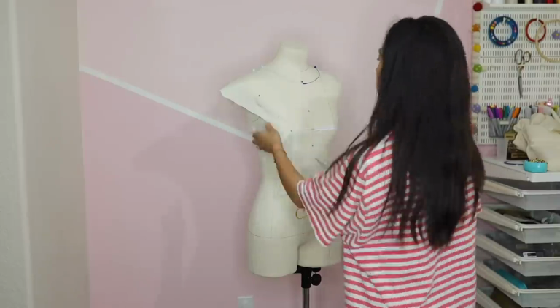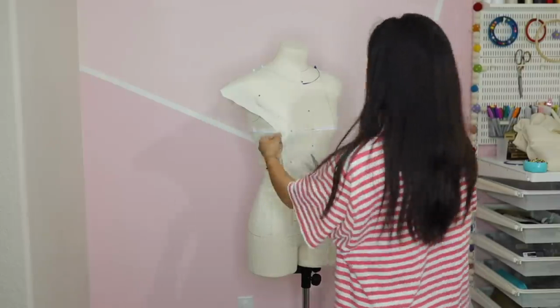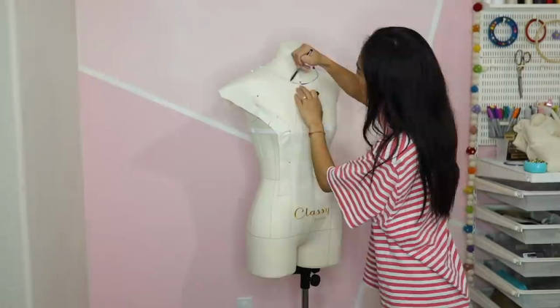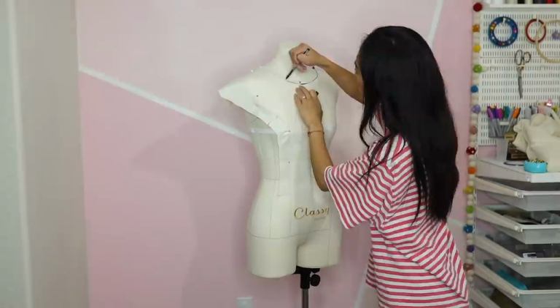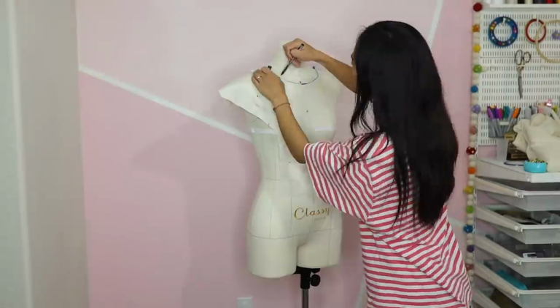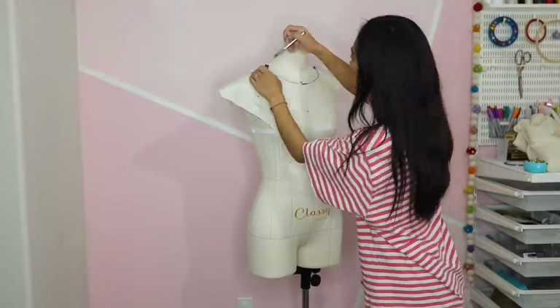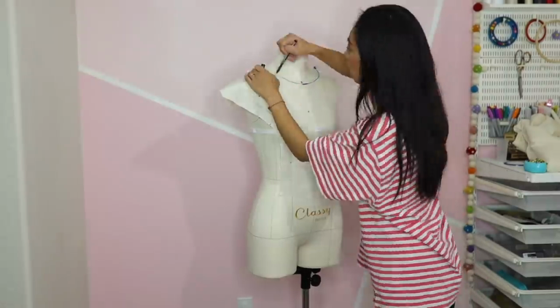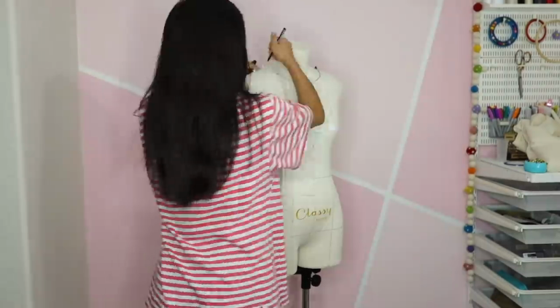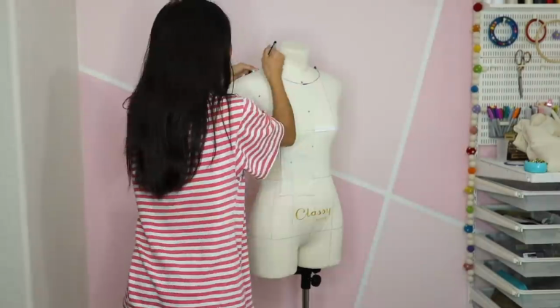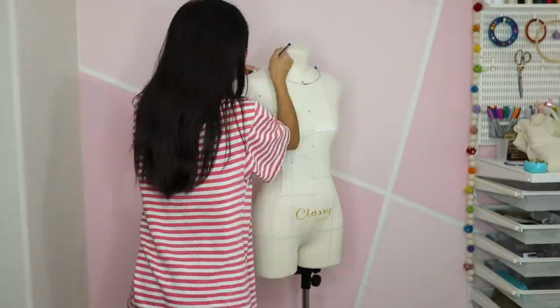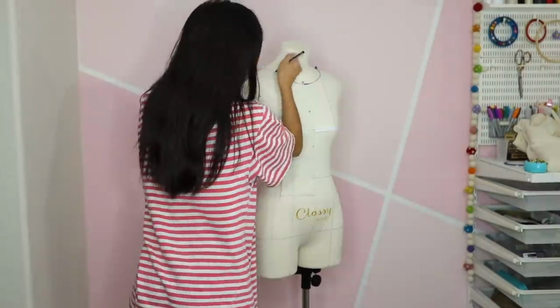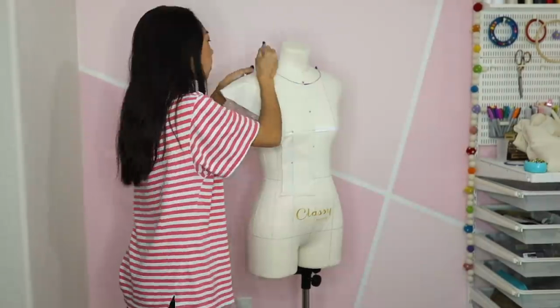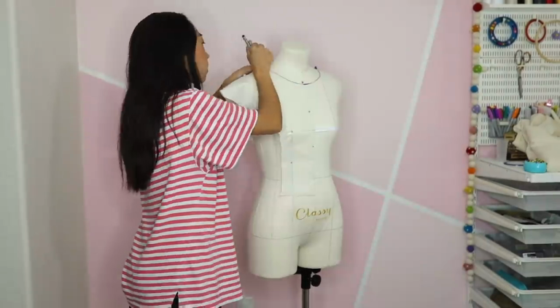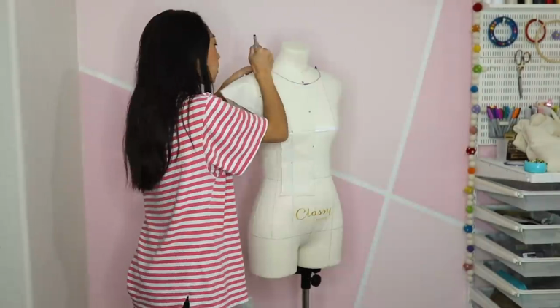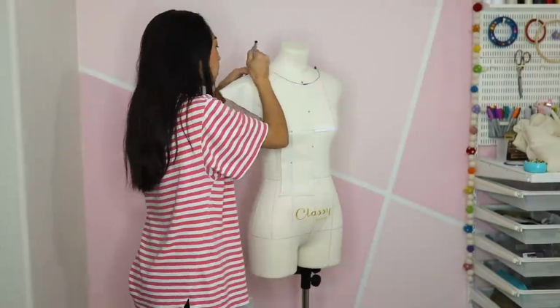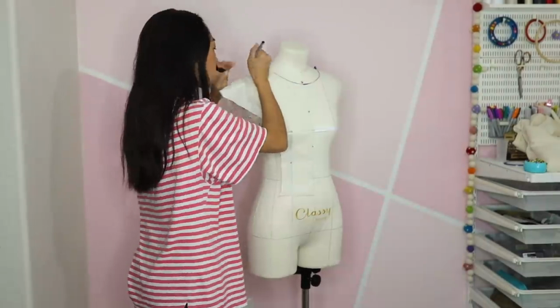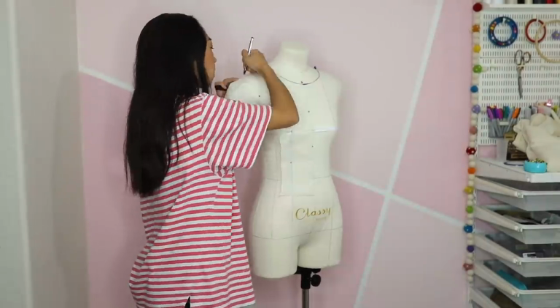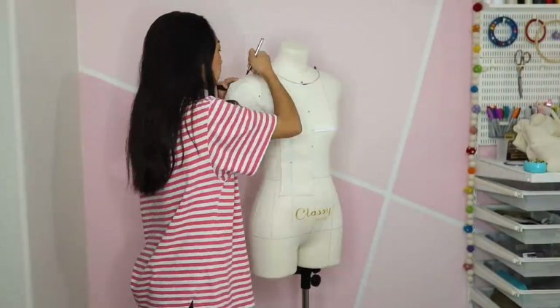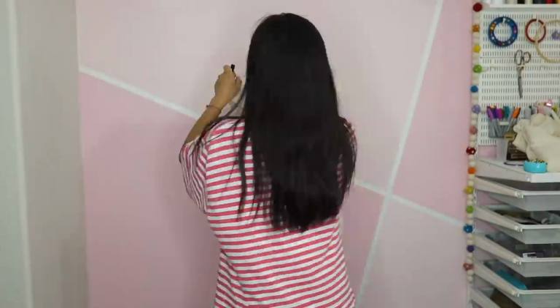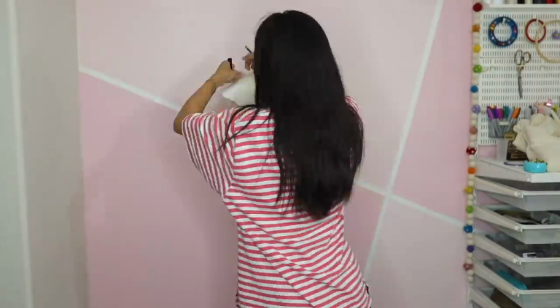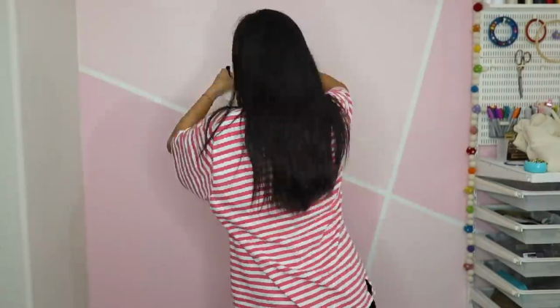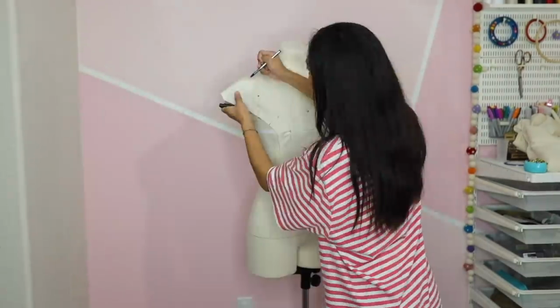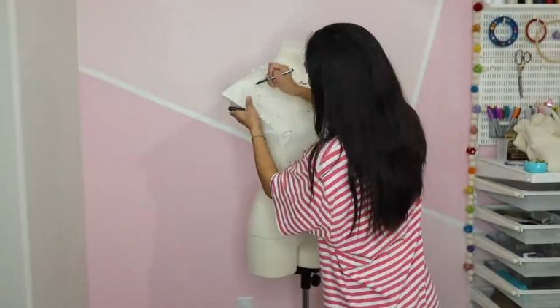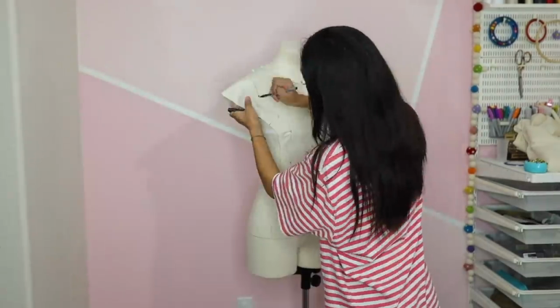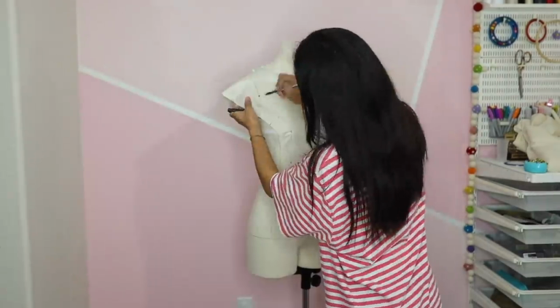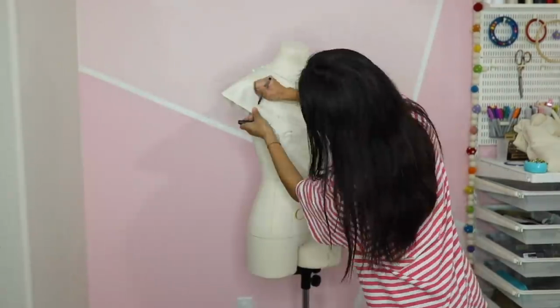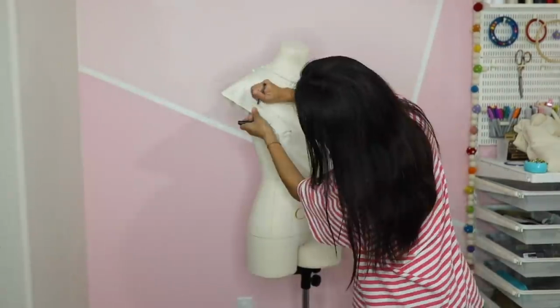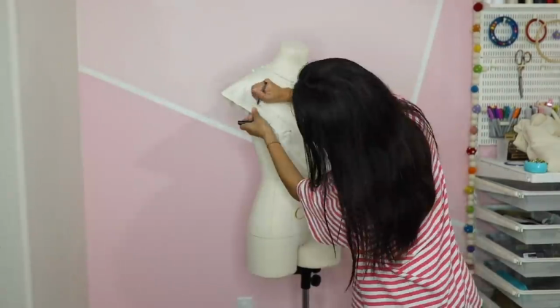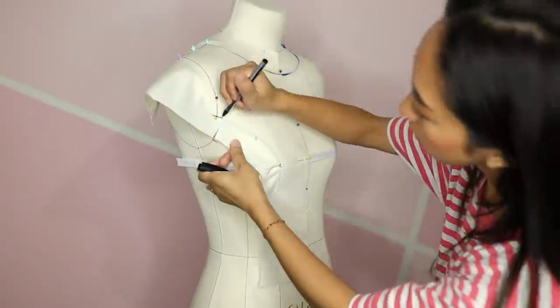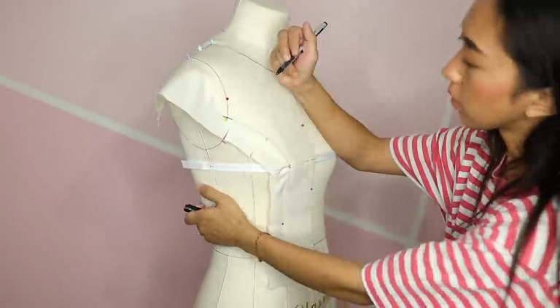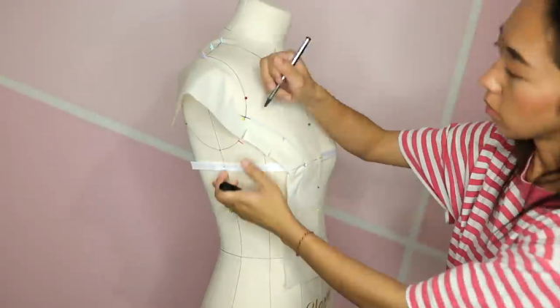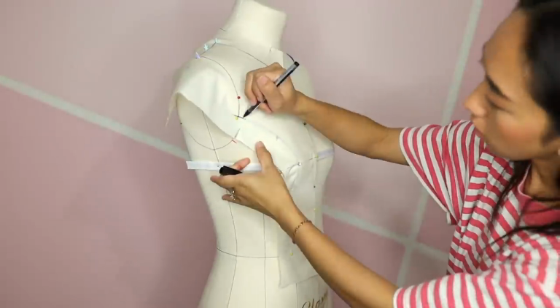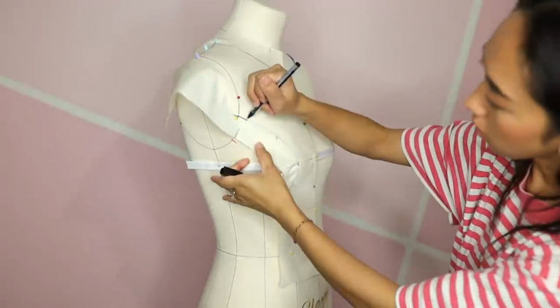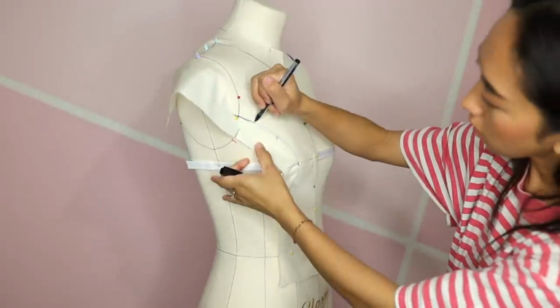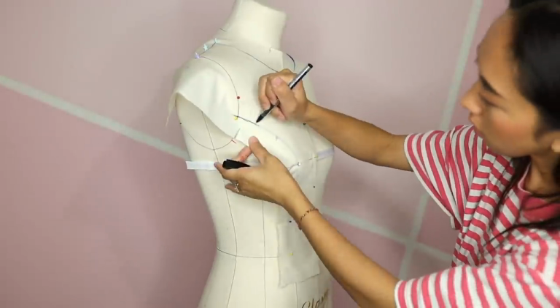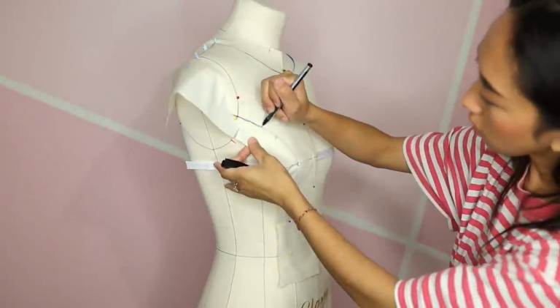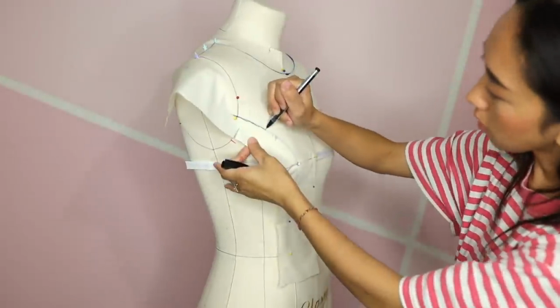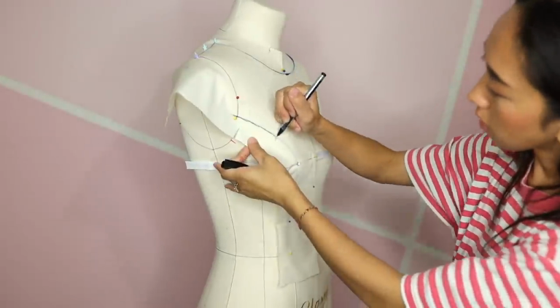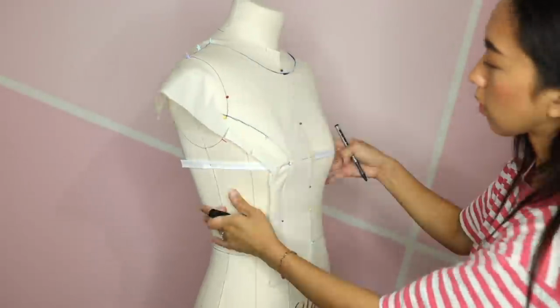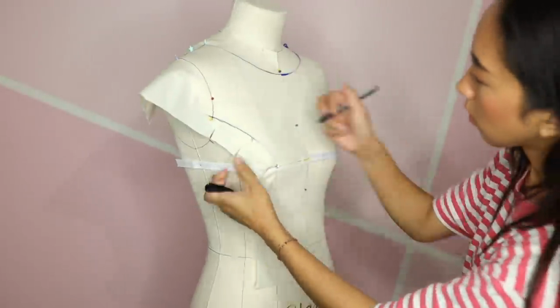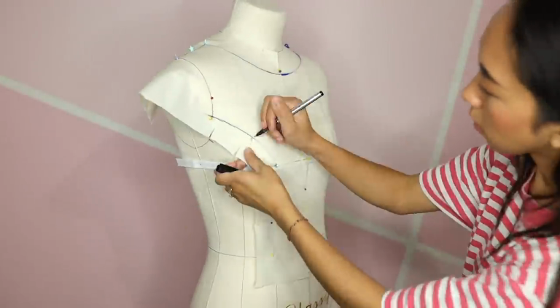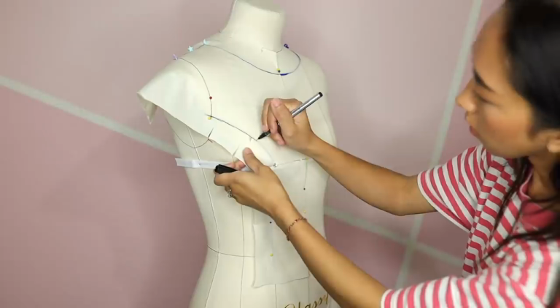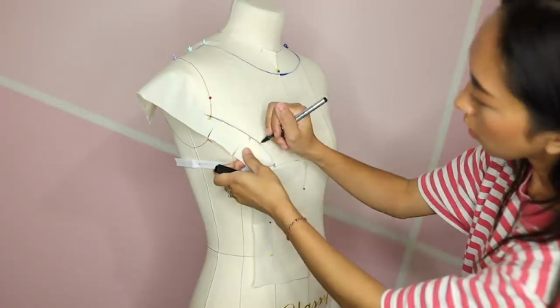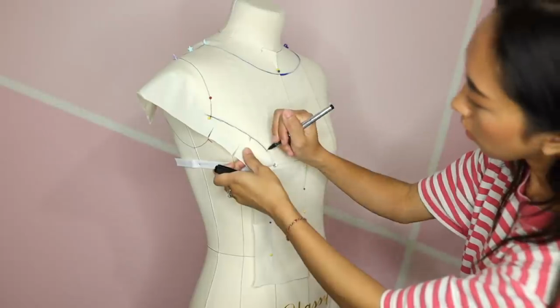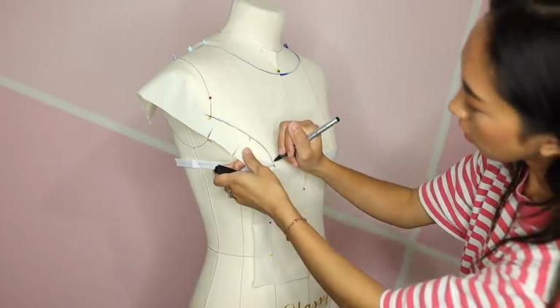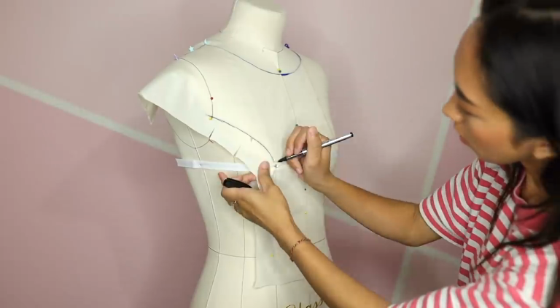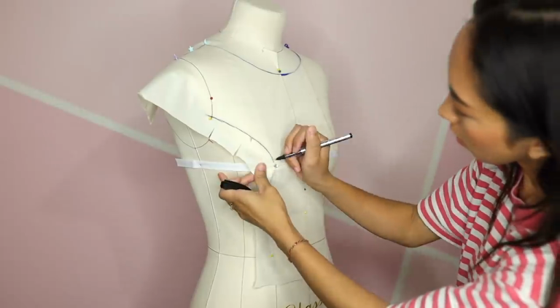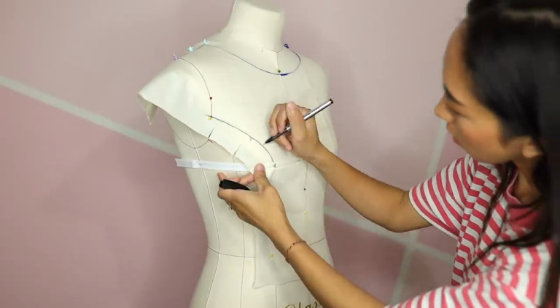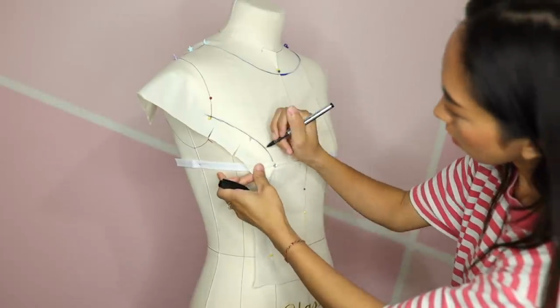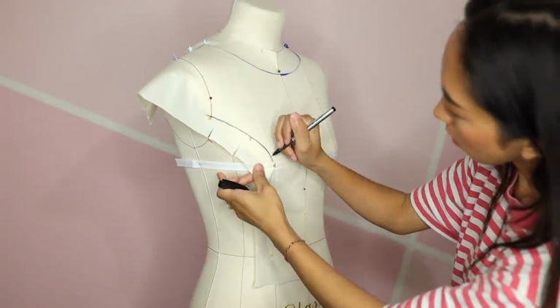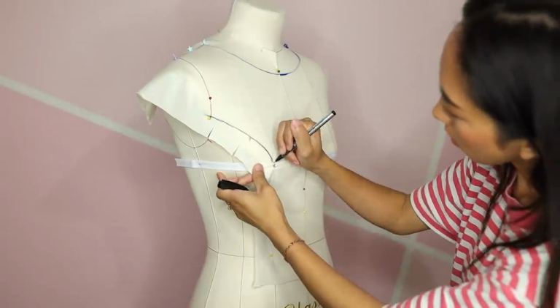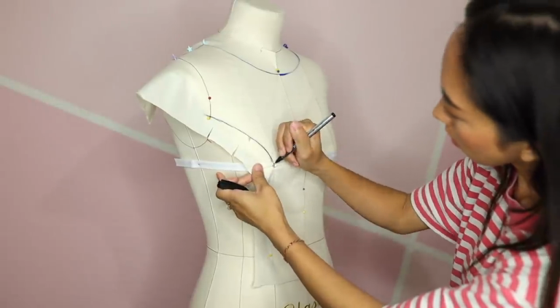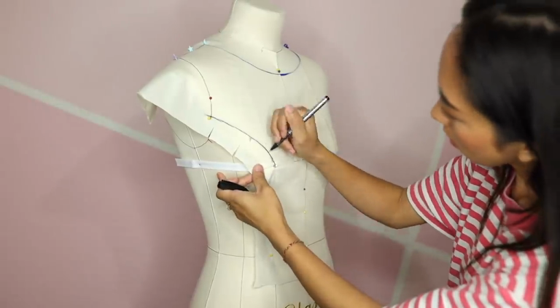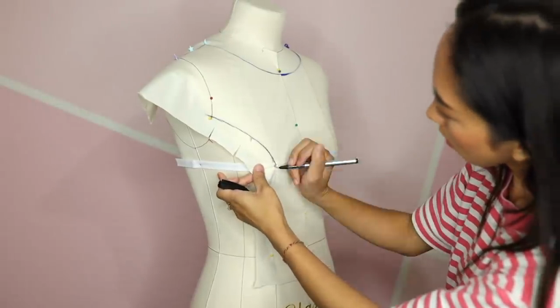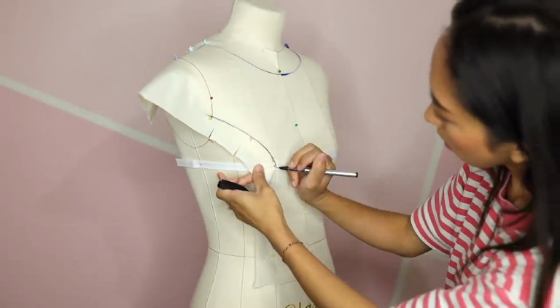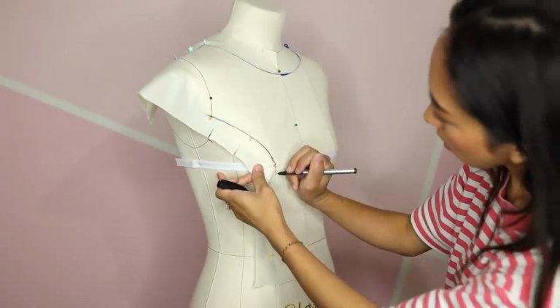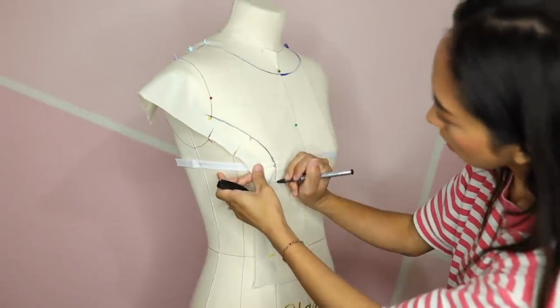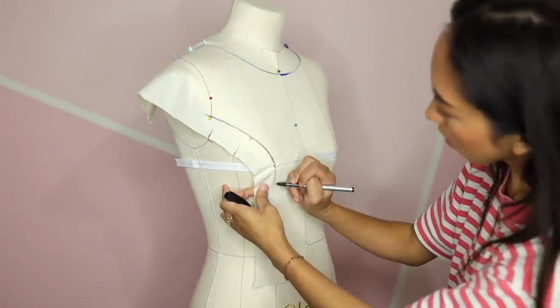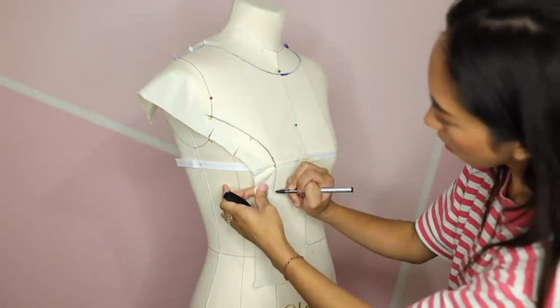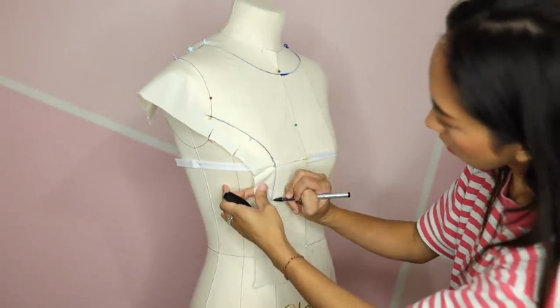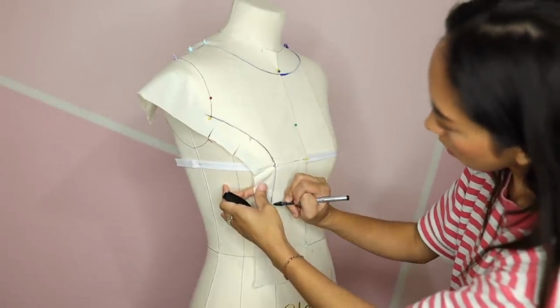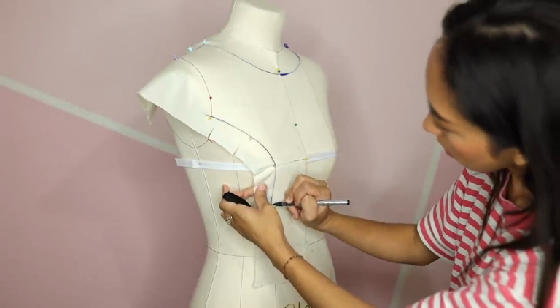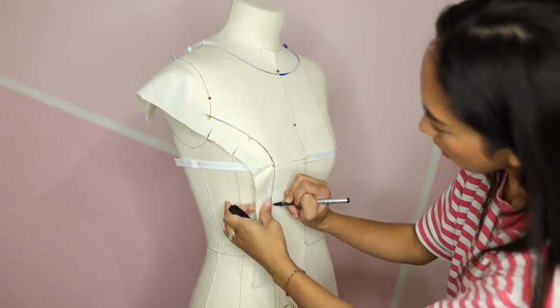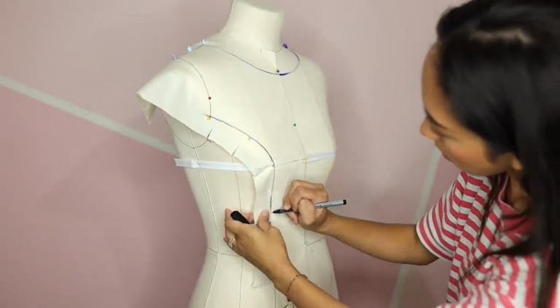Then grab a pen and mark the neckline, shoulder seam, armhole, princess seam, and waist.